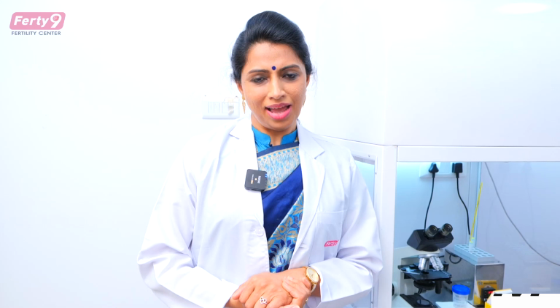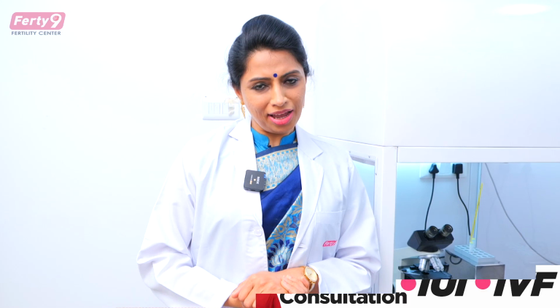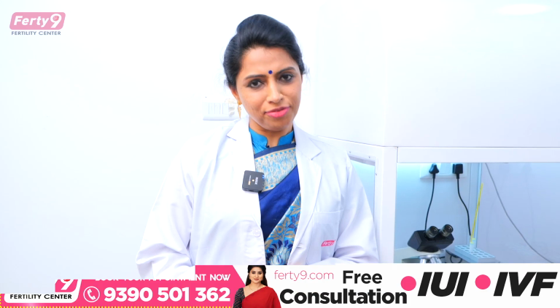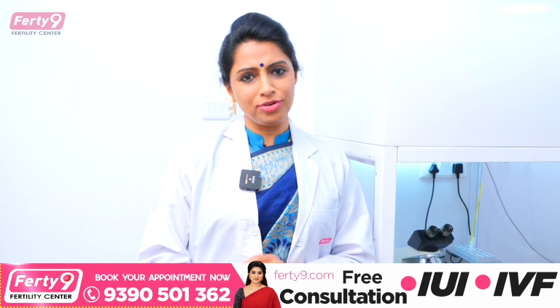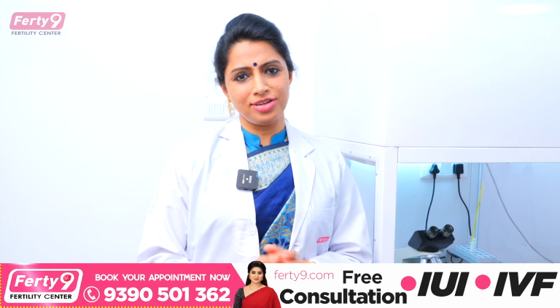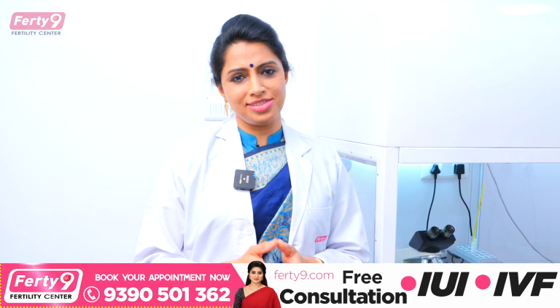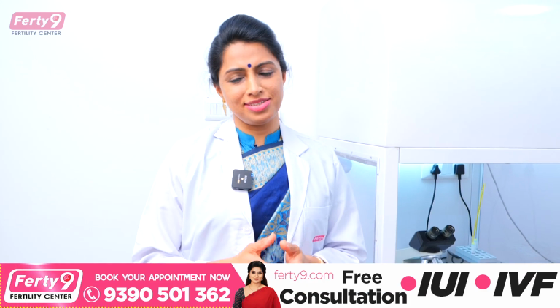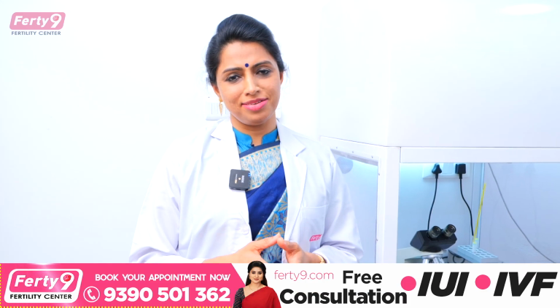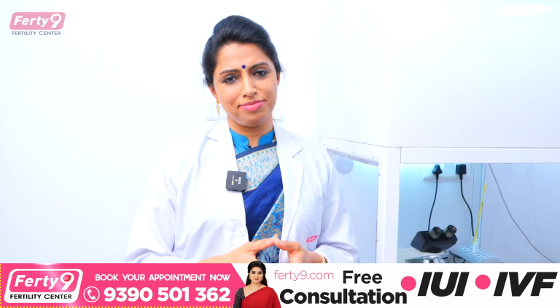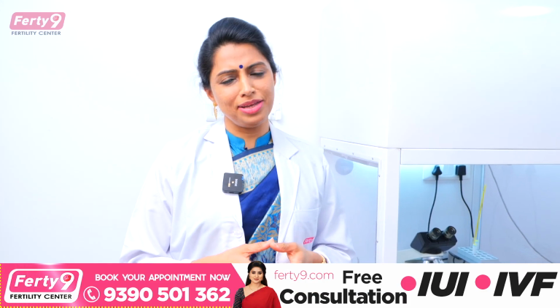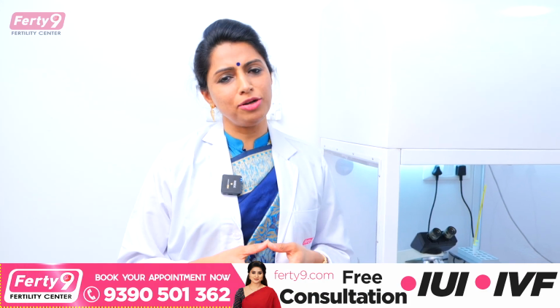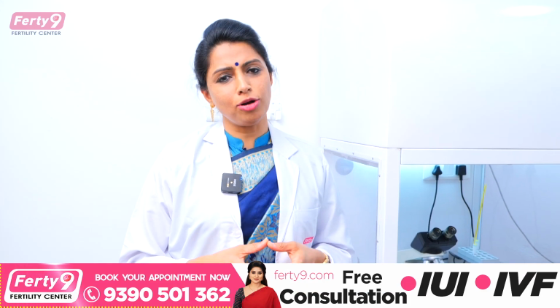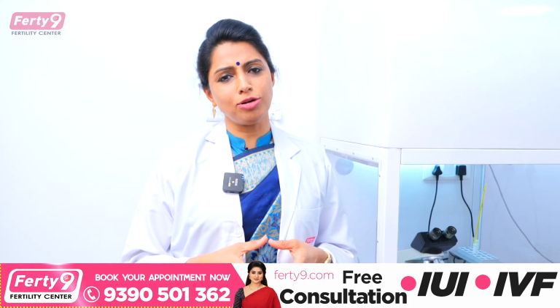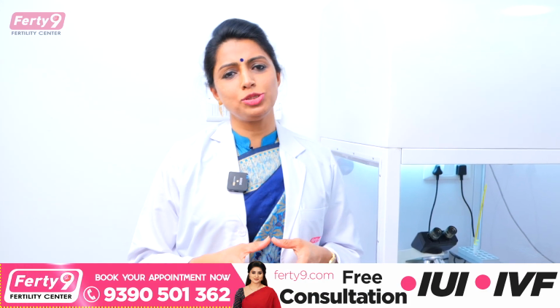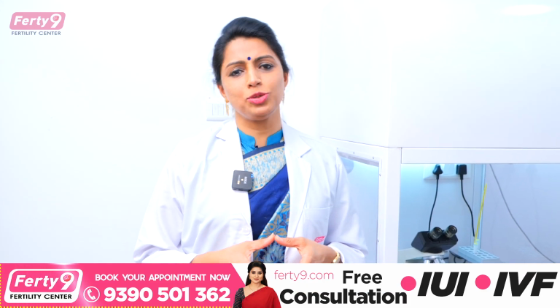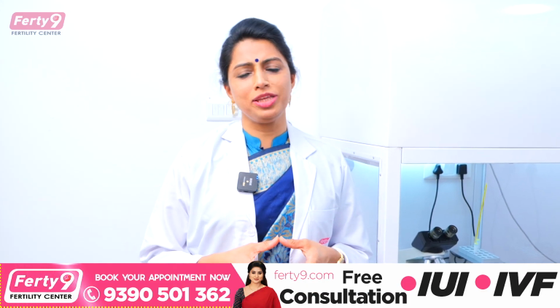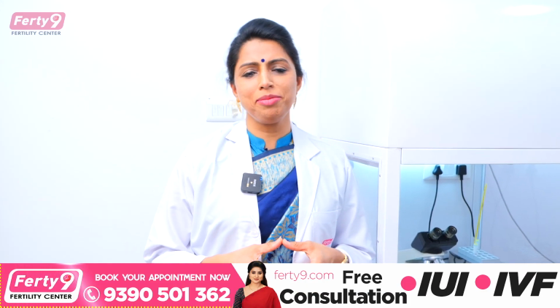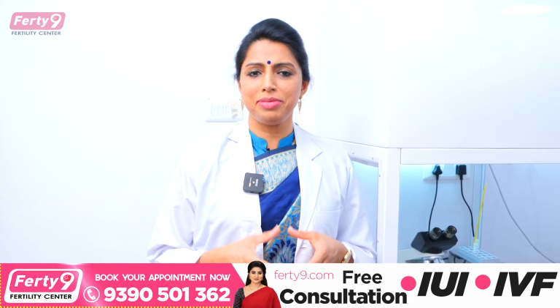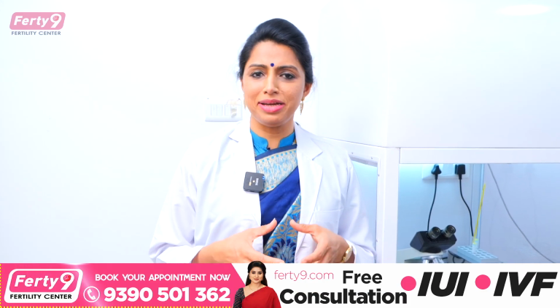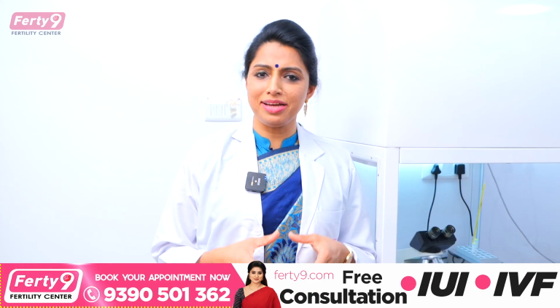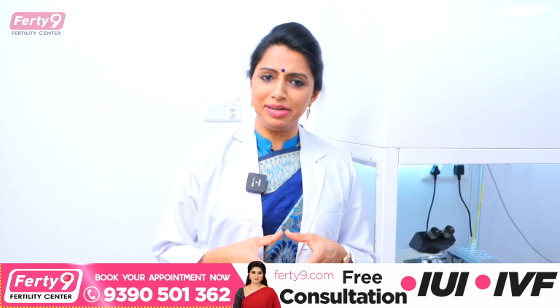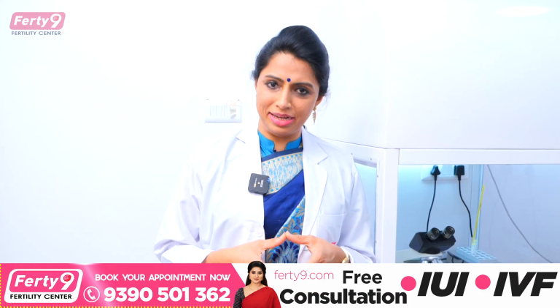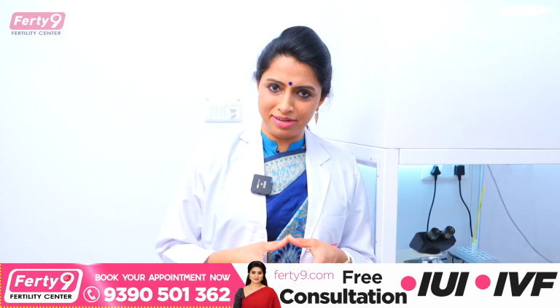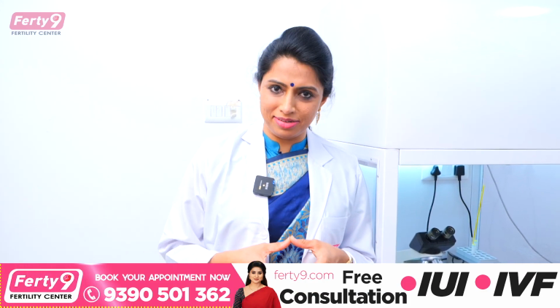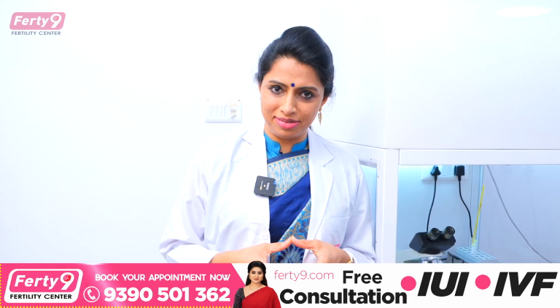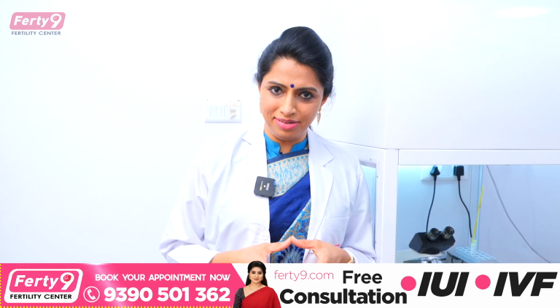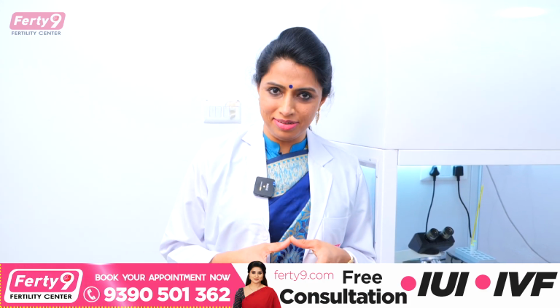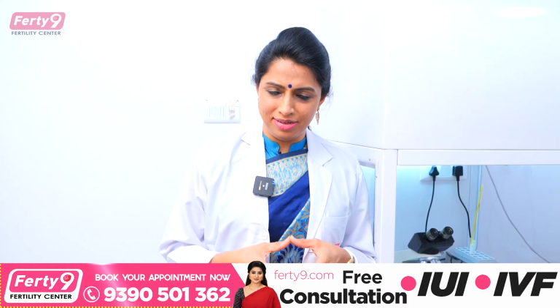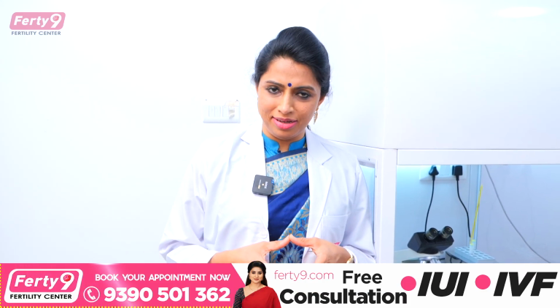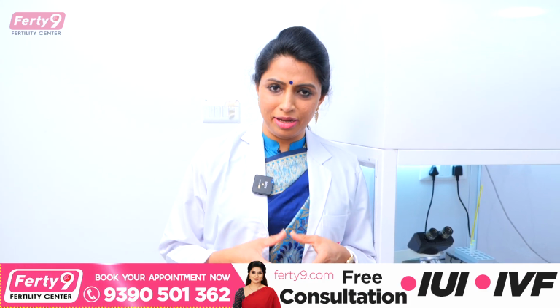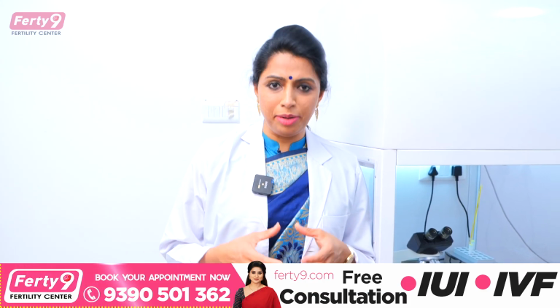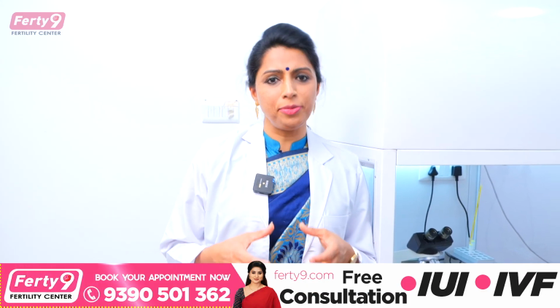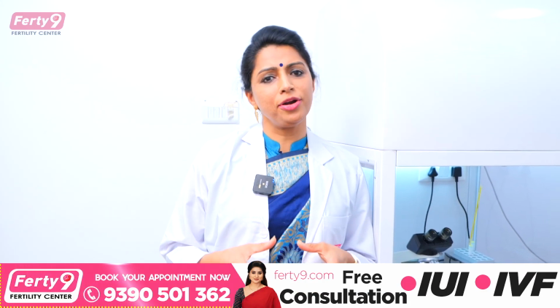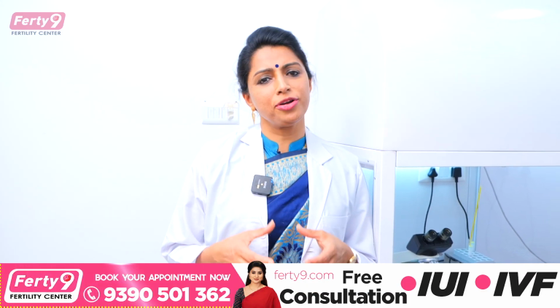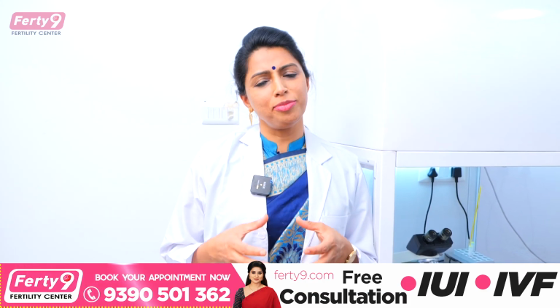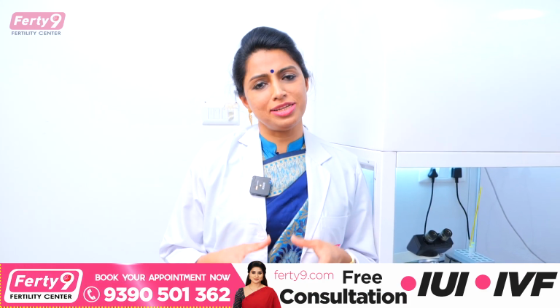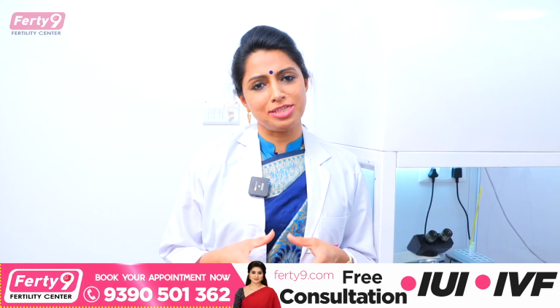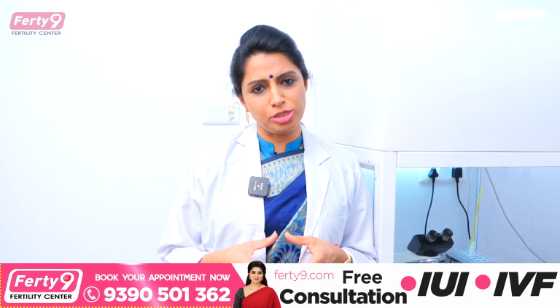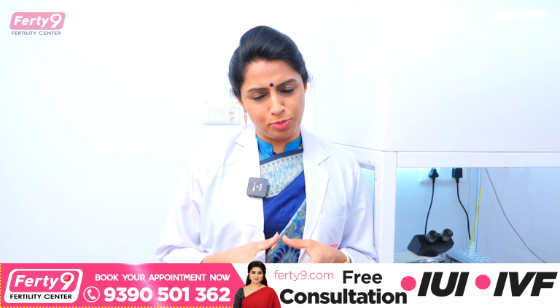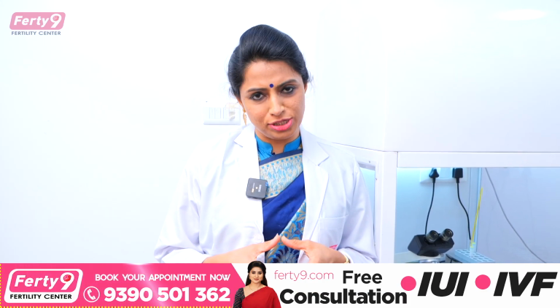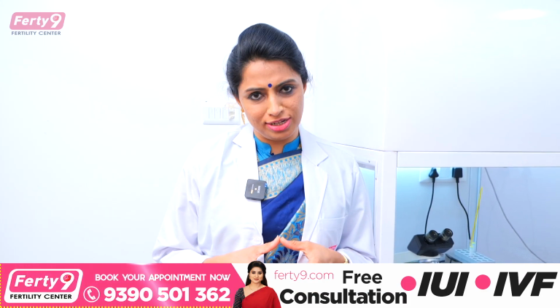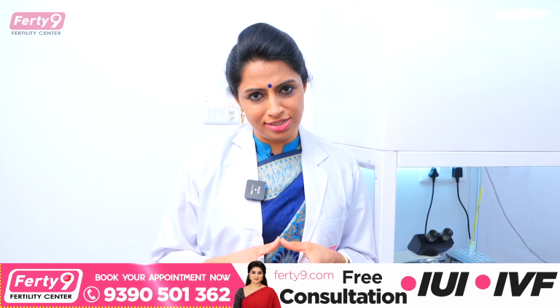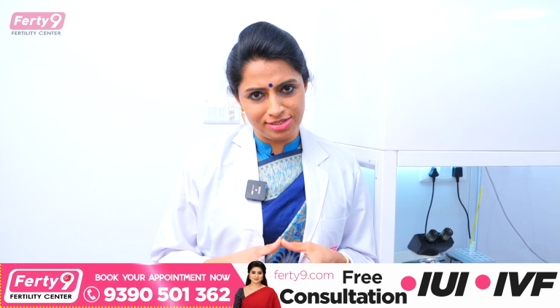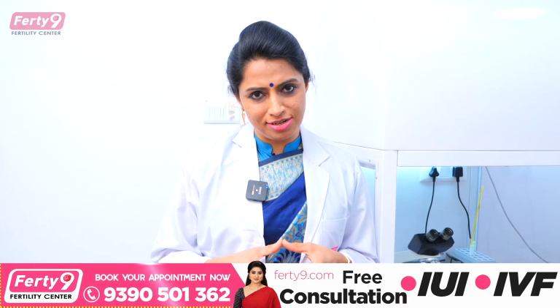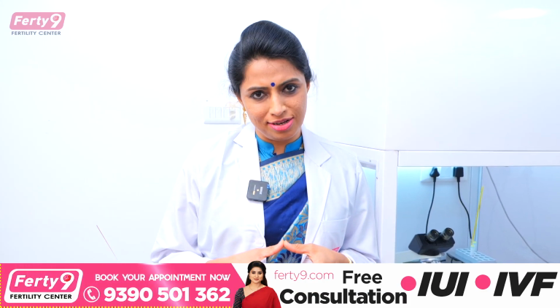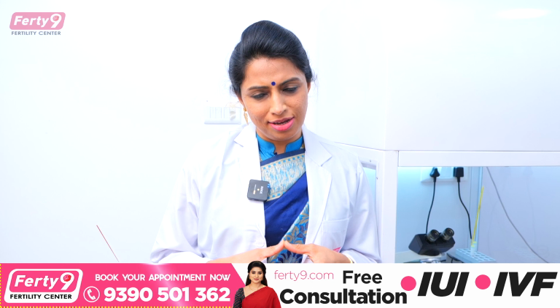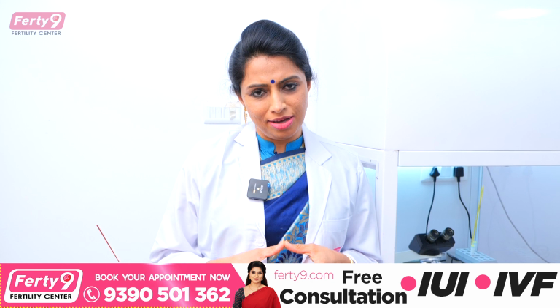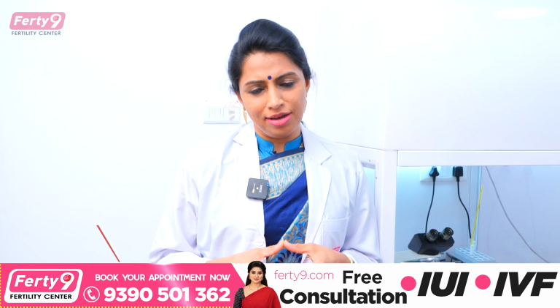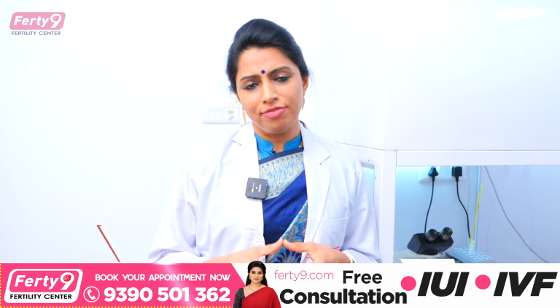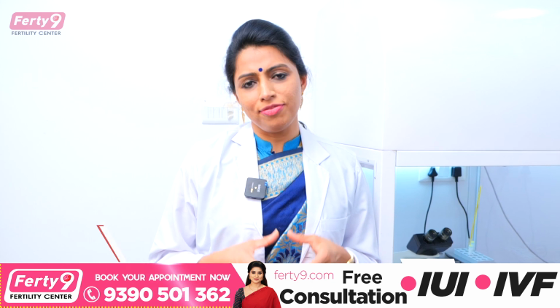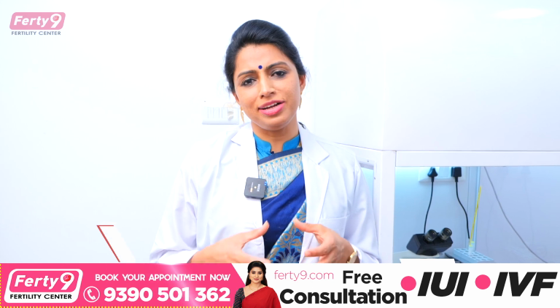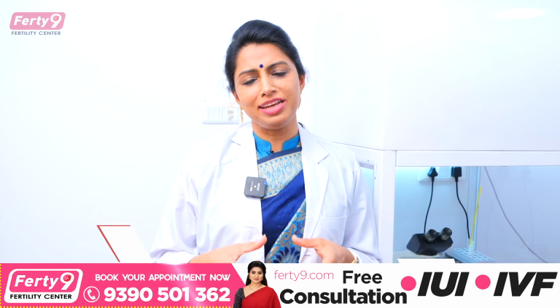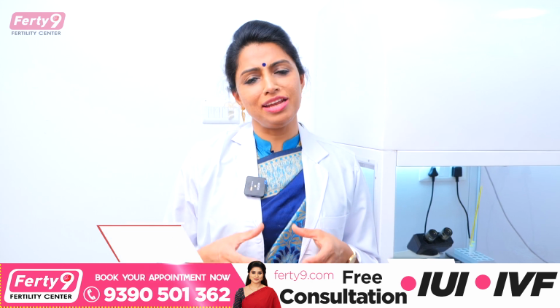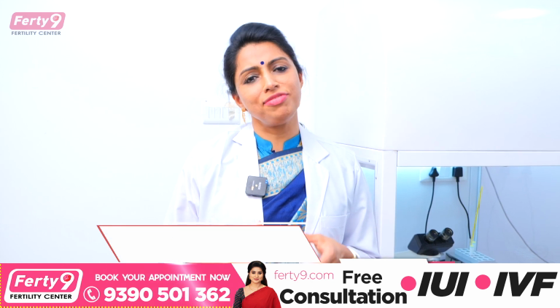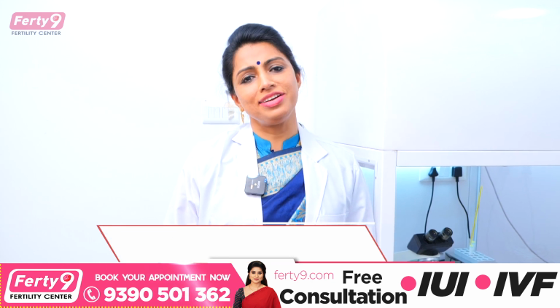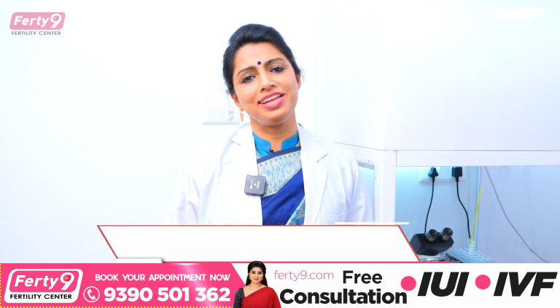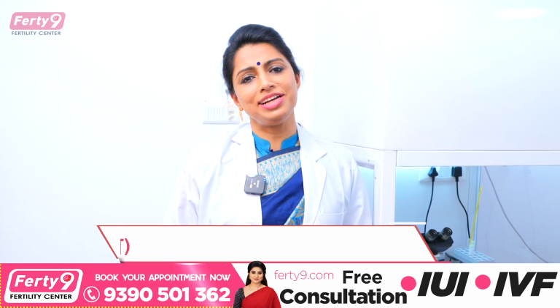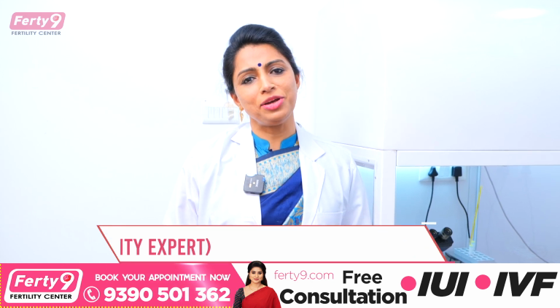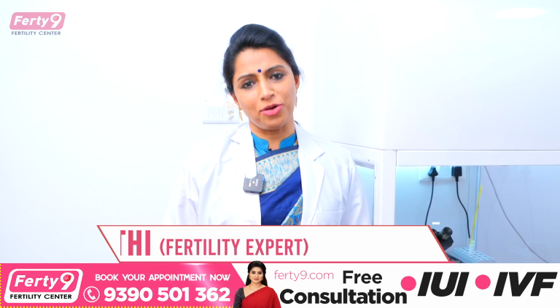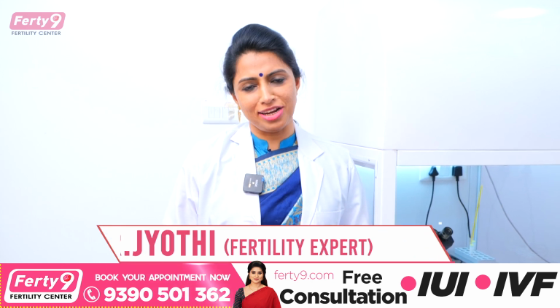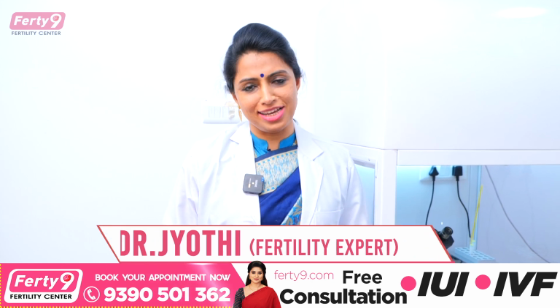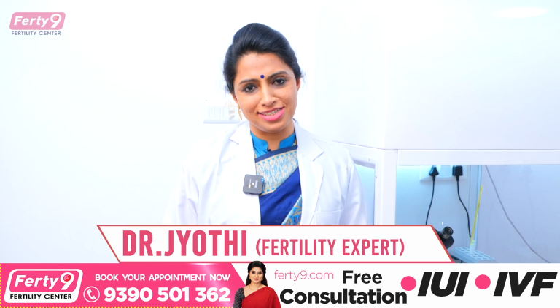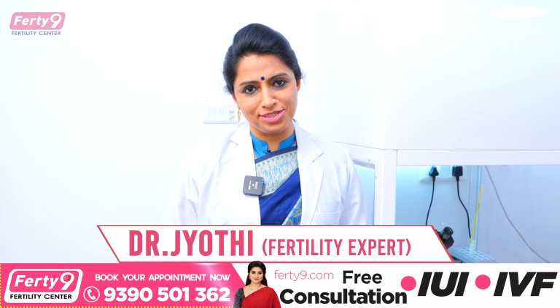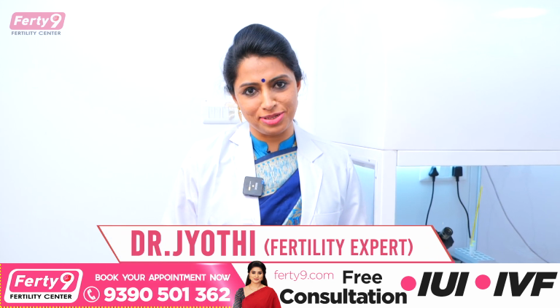Hi viewers, my name is Dr. Jyoti, Medical Director and Reproductive Medicine Specialist at 49 Fertility Organization.